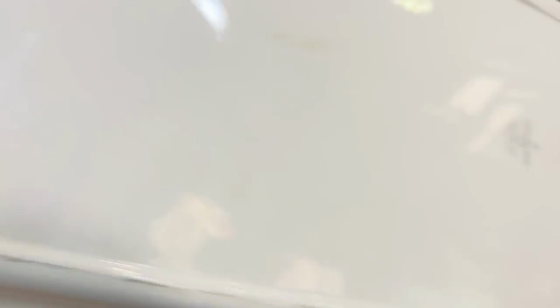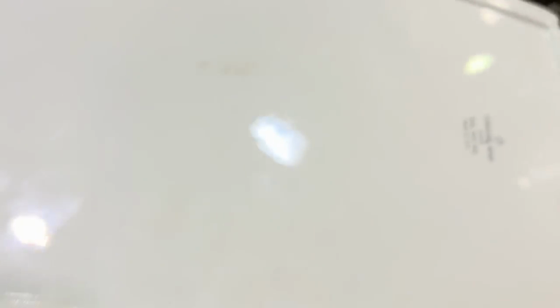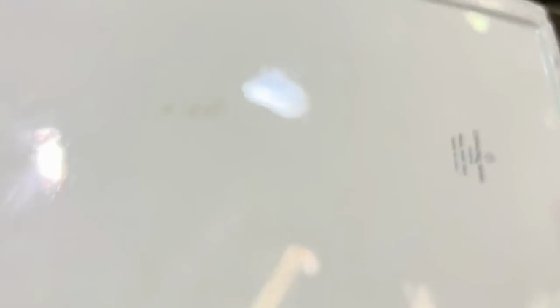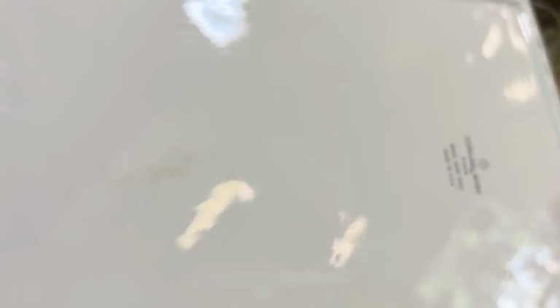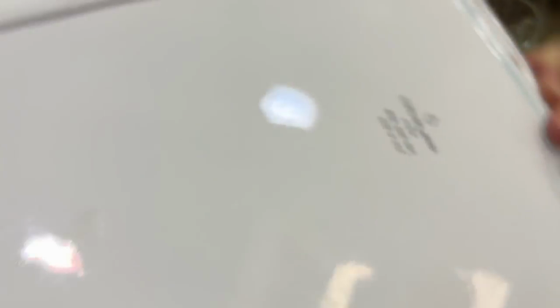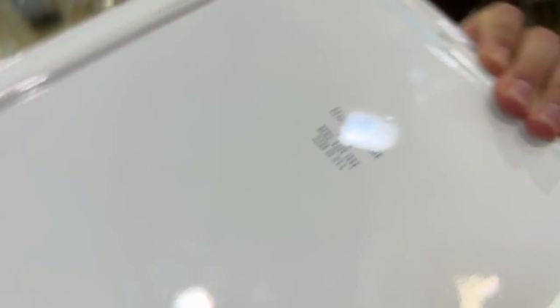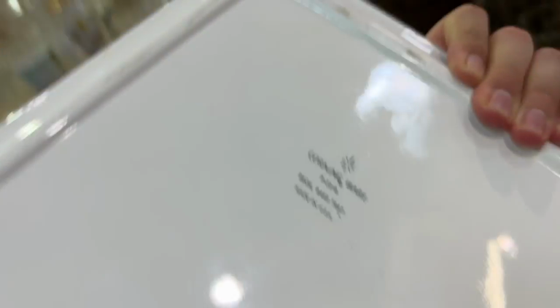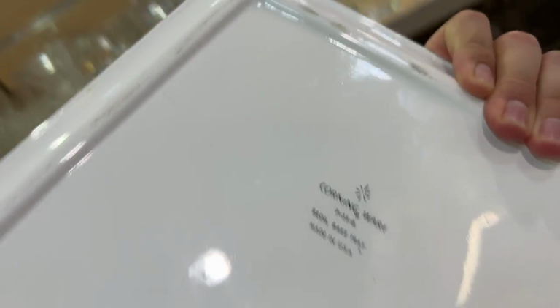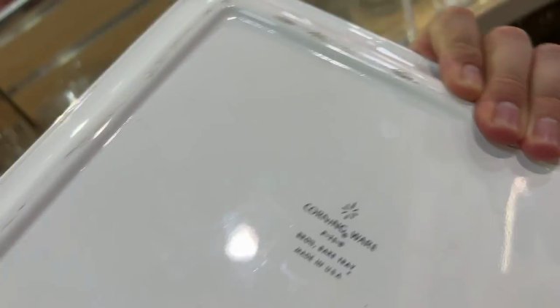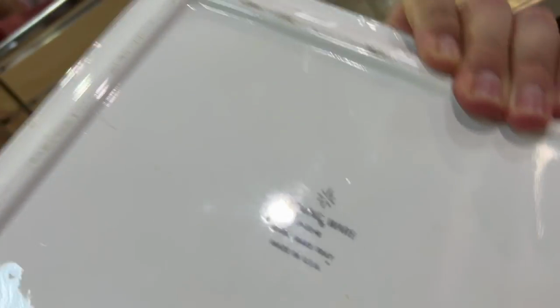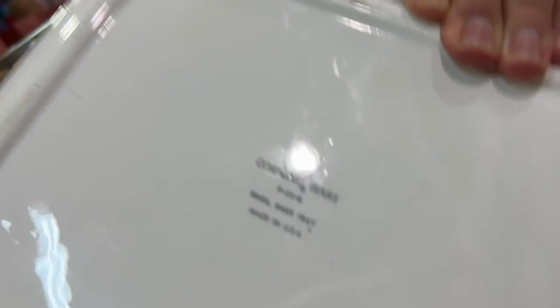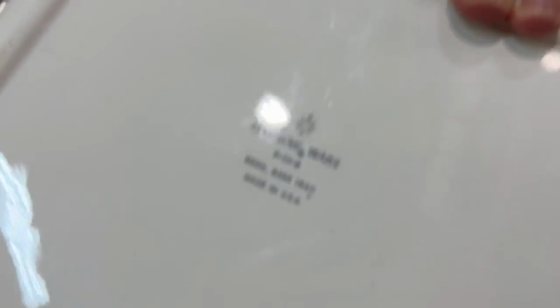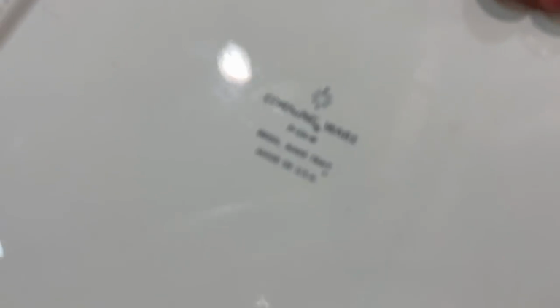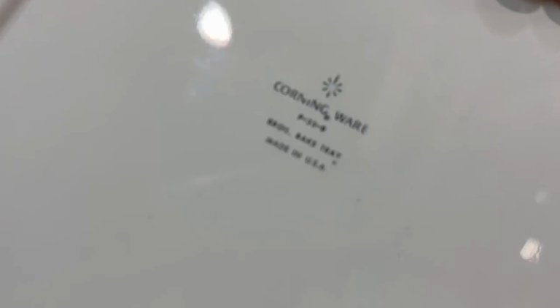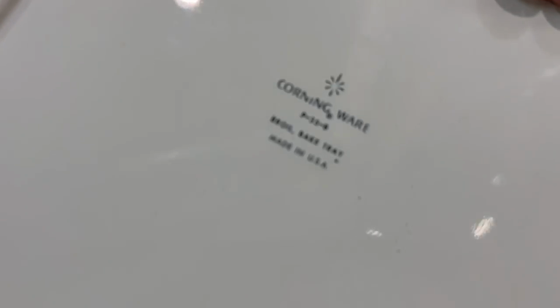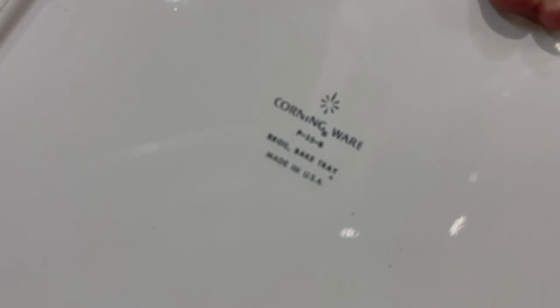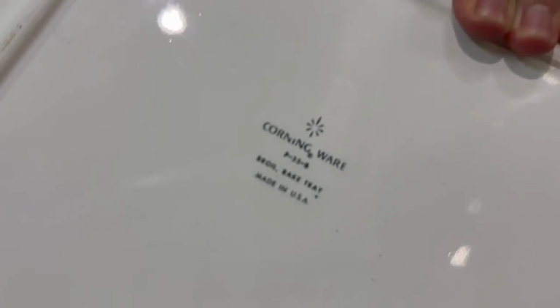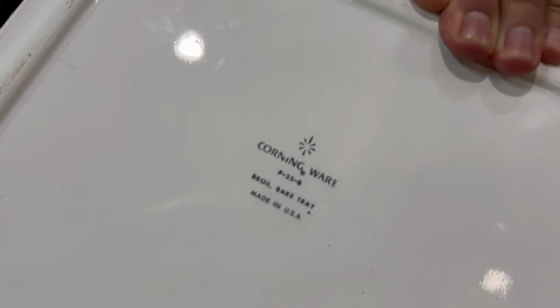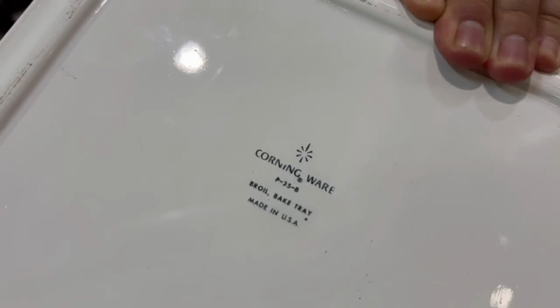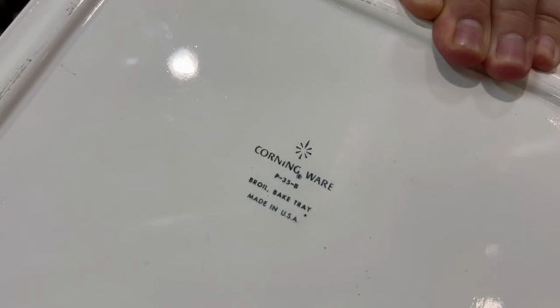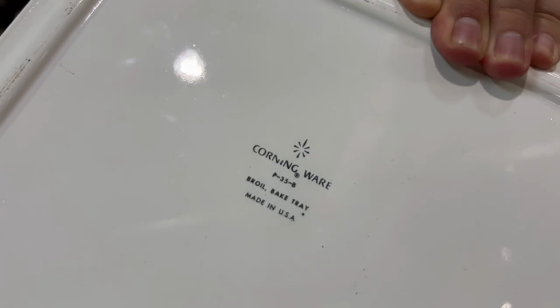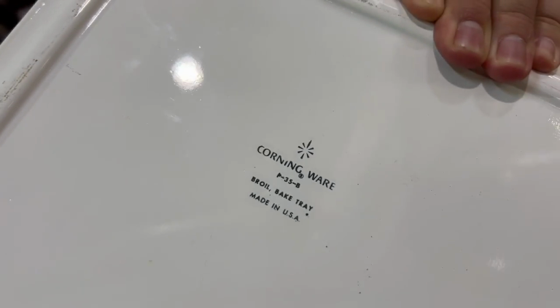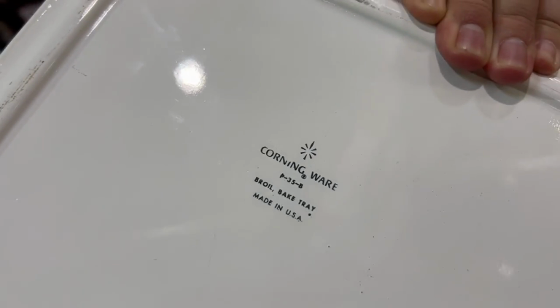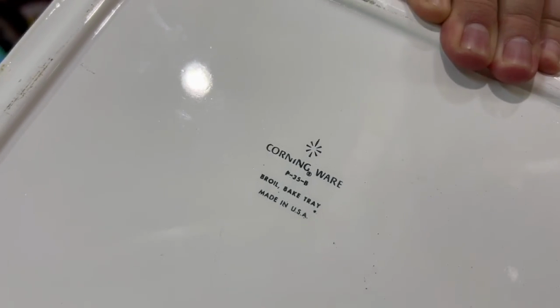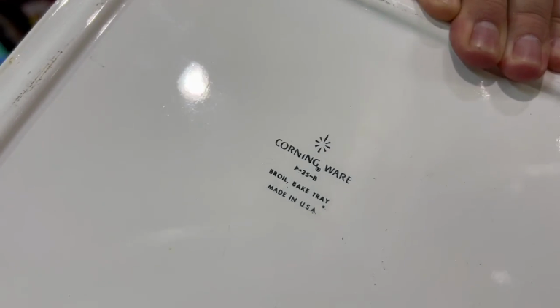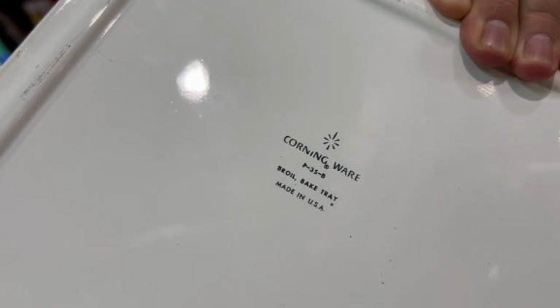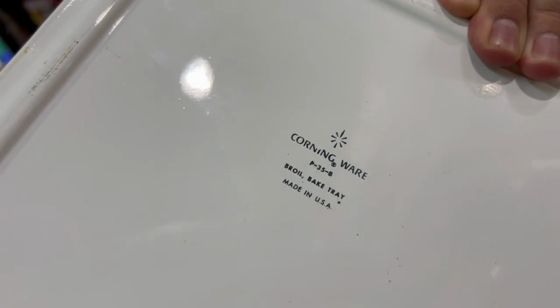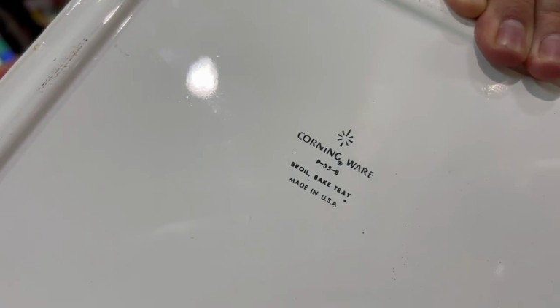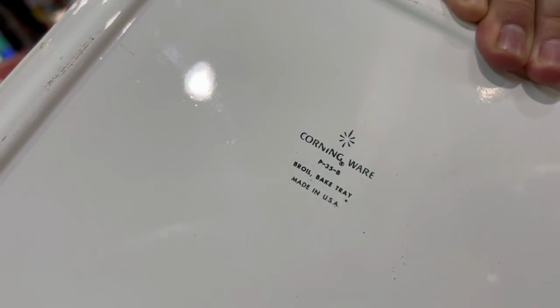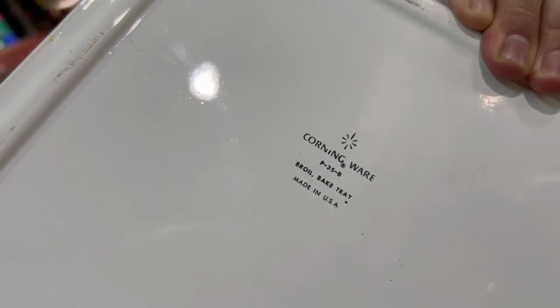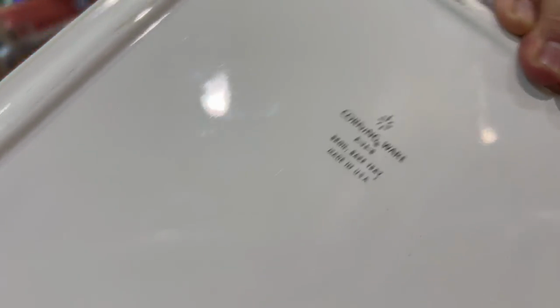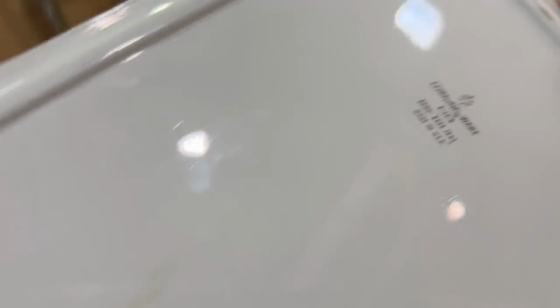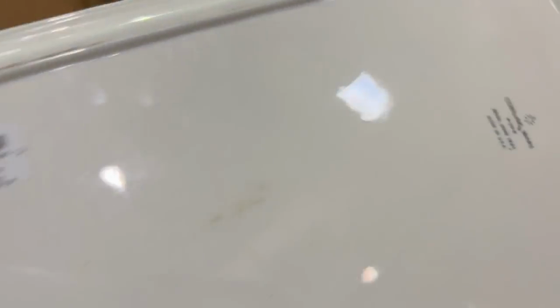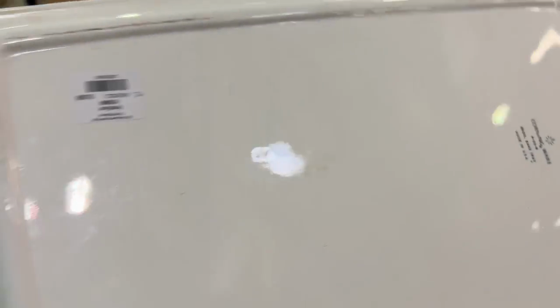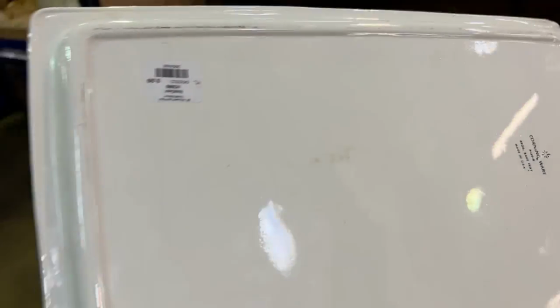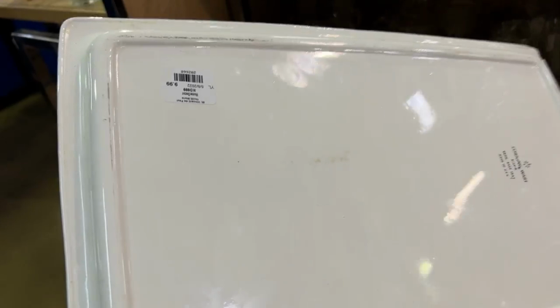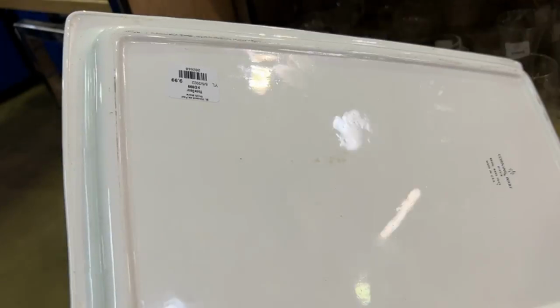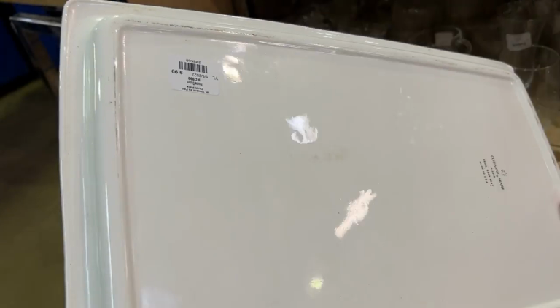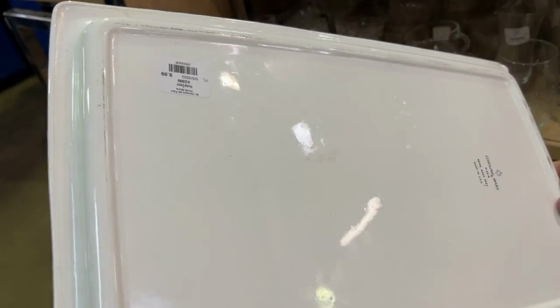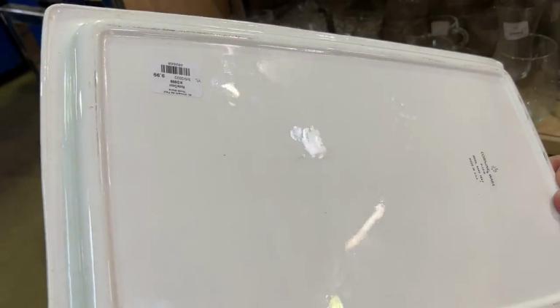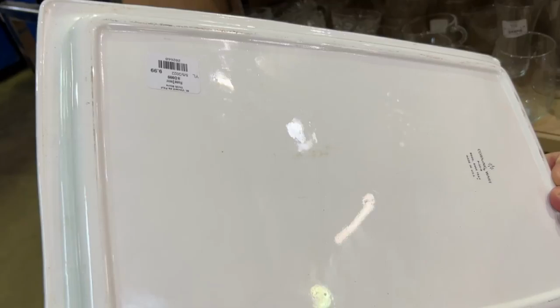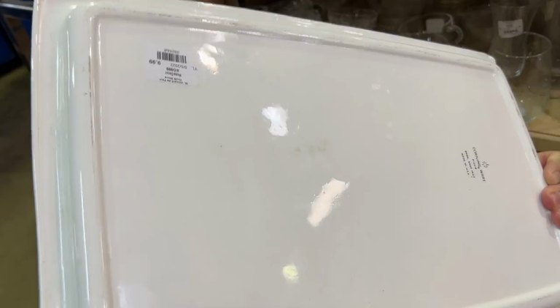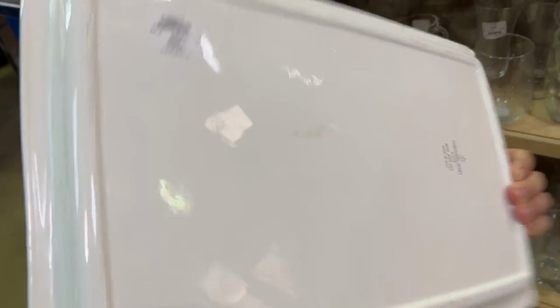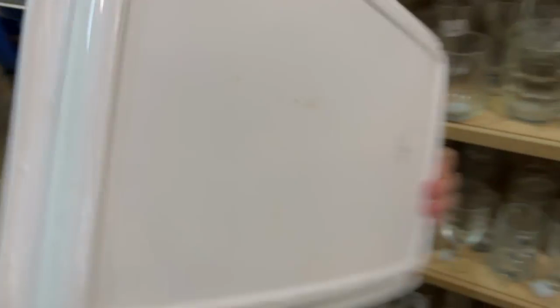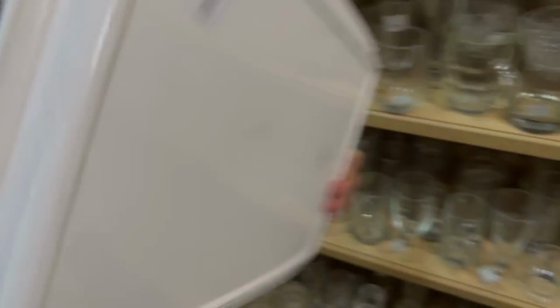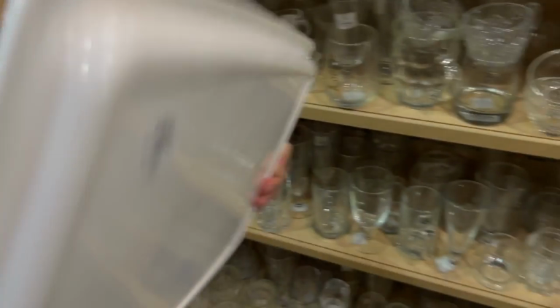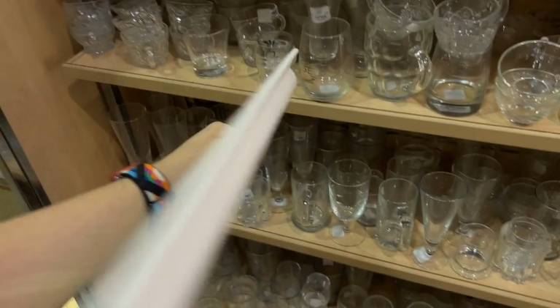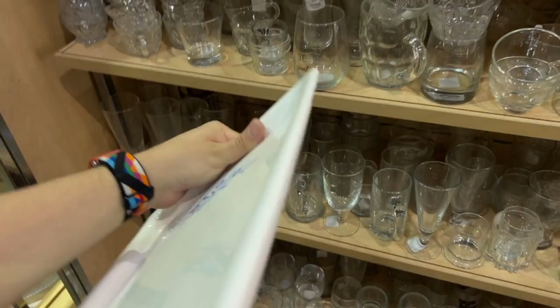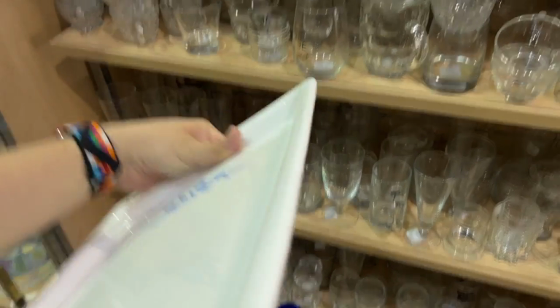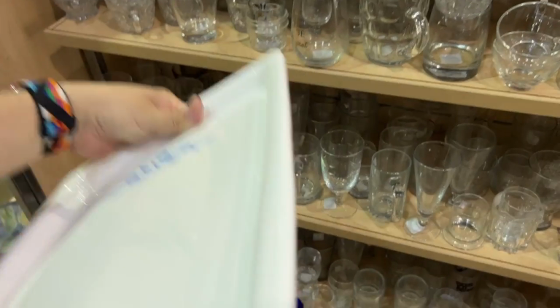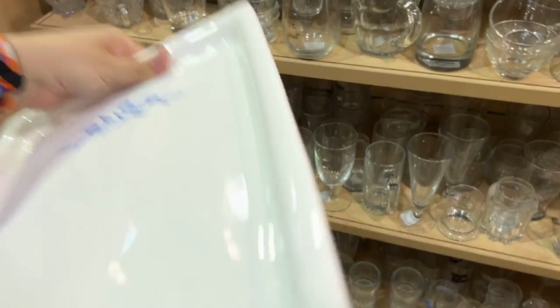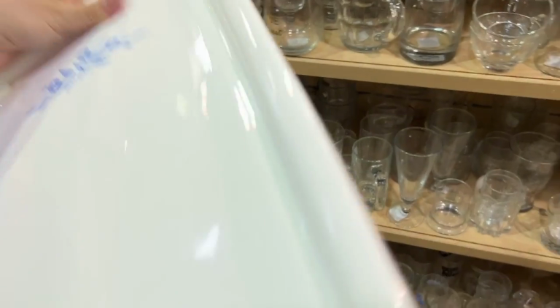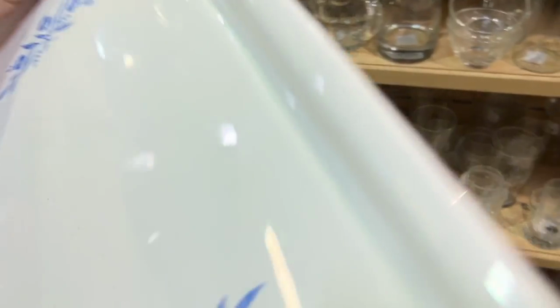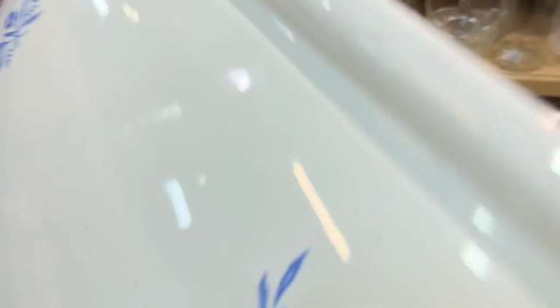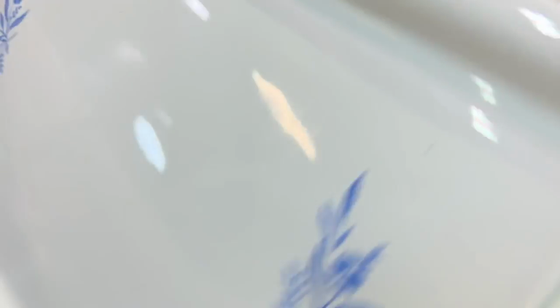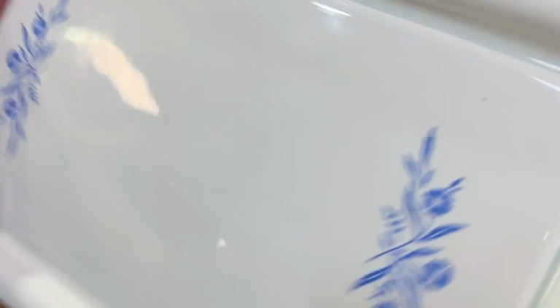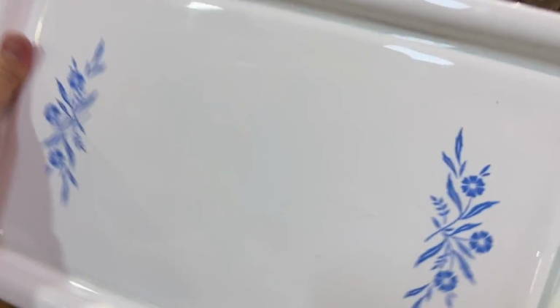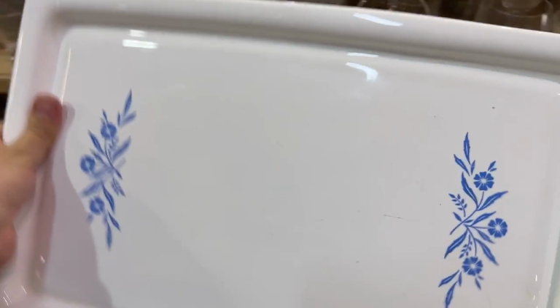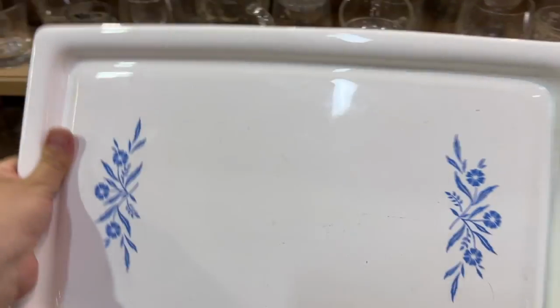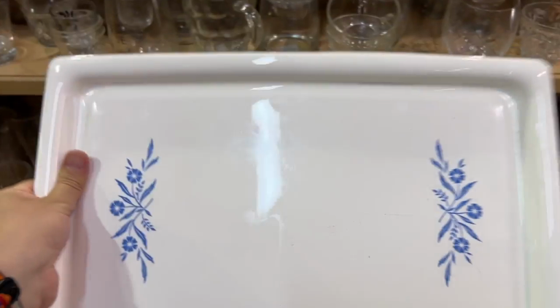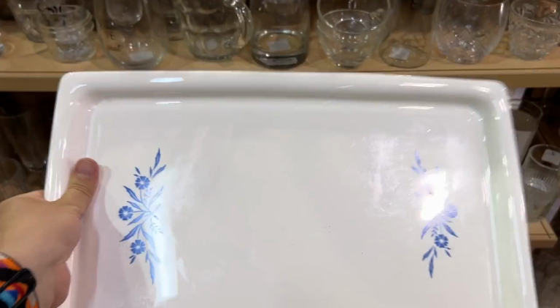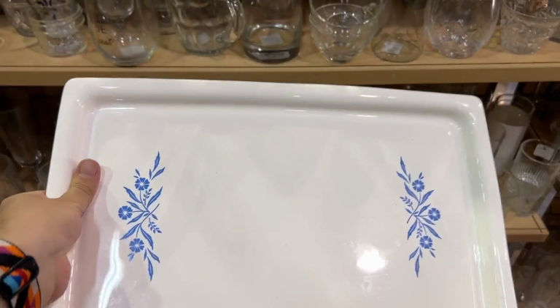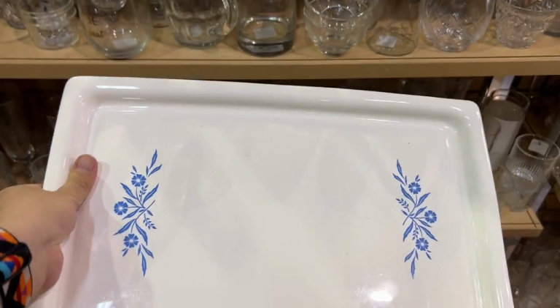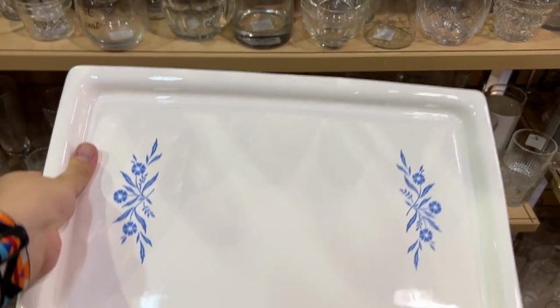We all know about Corningware's Blue Cornflower, but I had never seen this broil bake tray. However, at ten dollars it wasn't worth picking up, and it was missing the carrier. But get it if it's cheap.